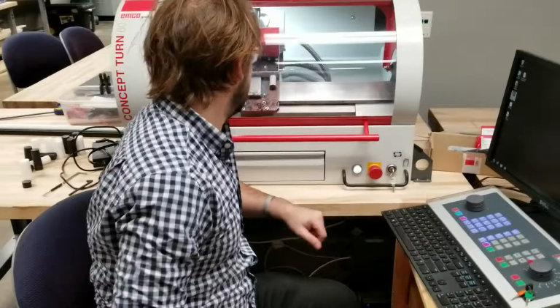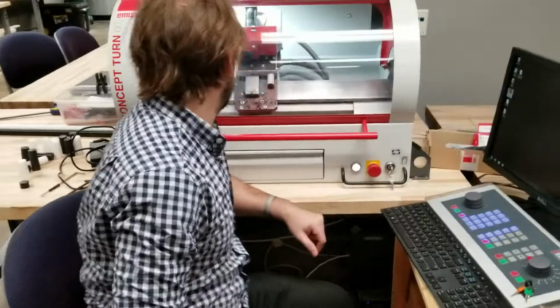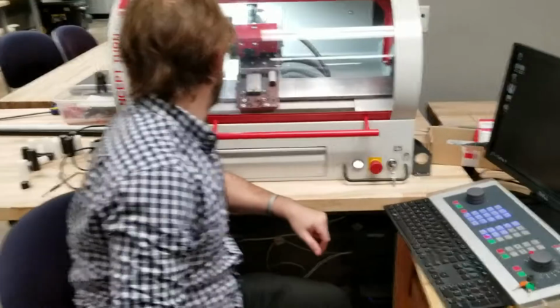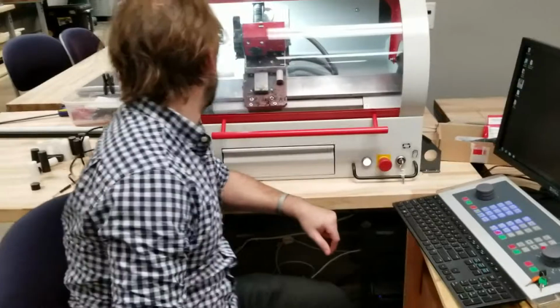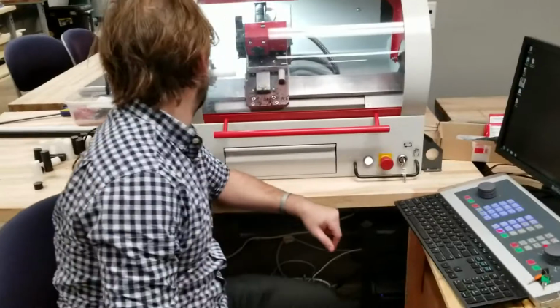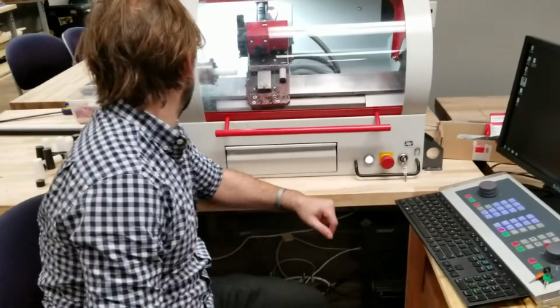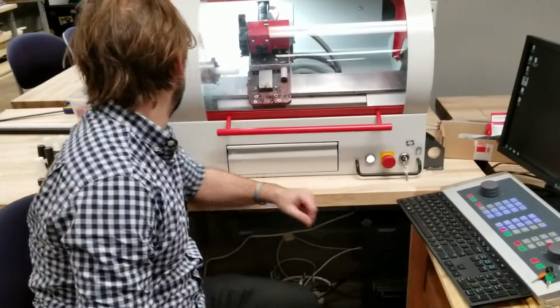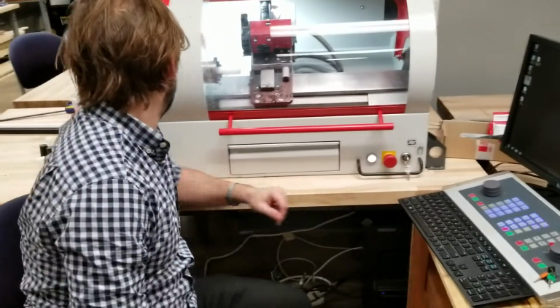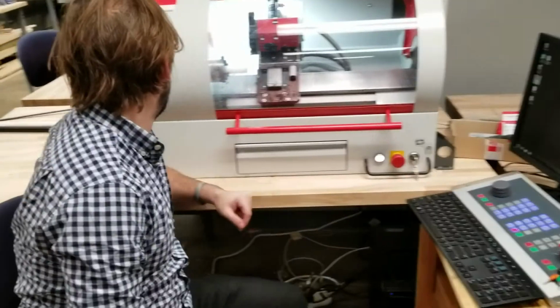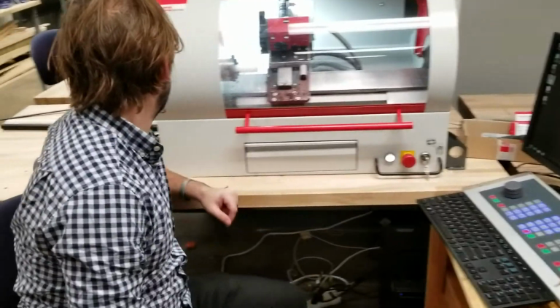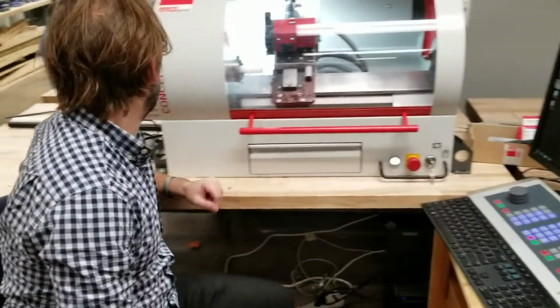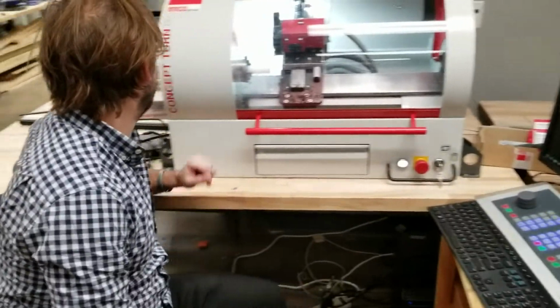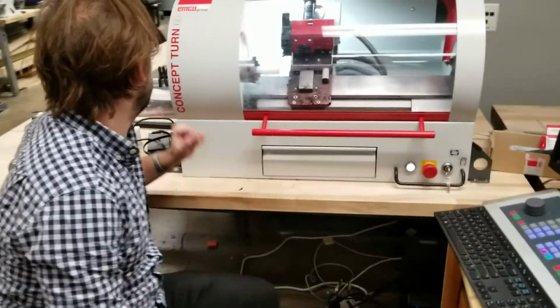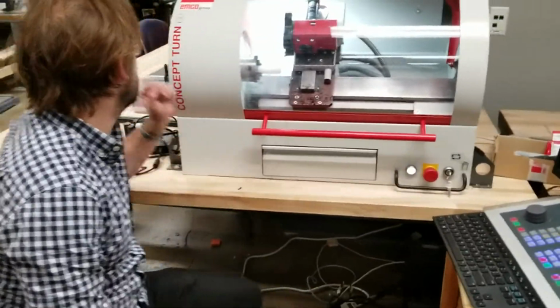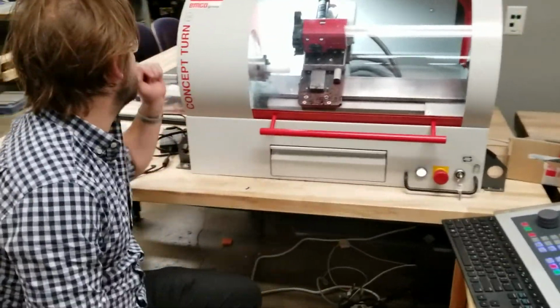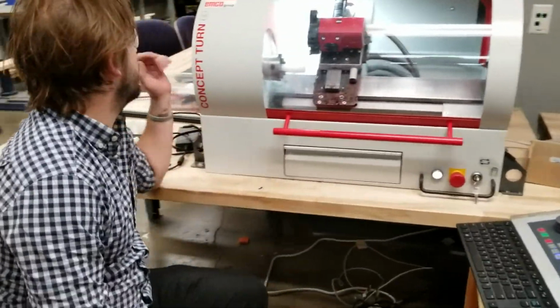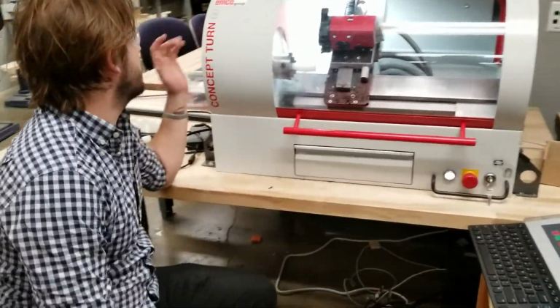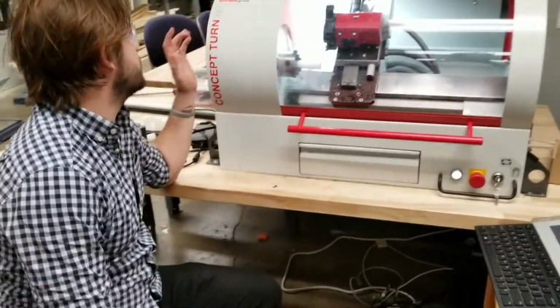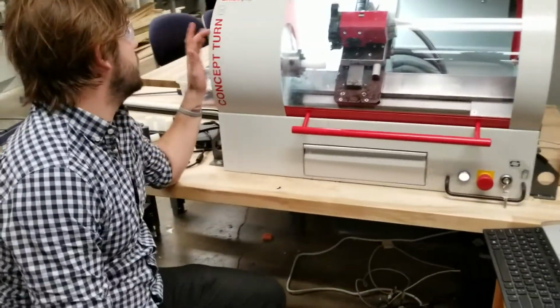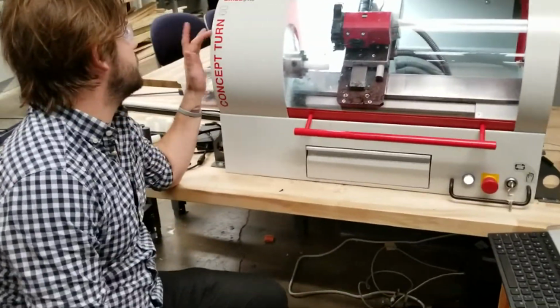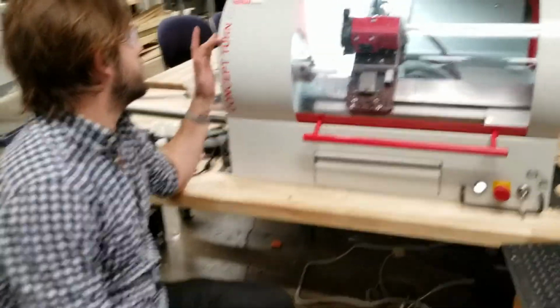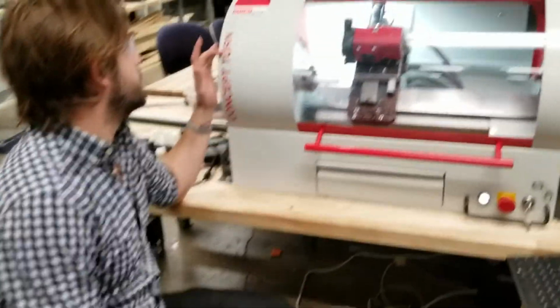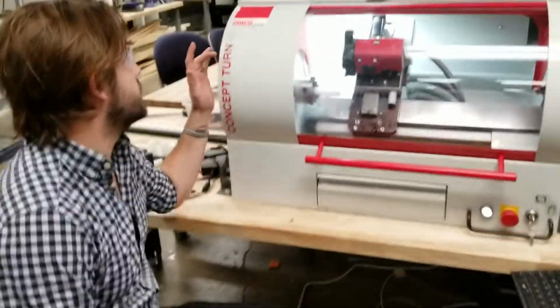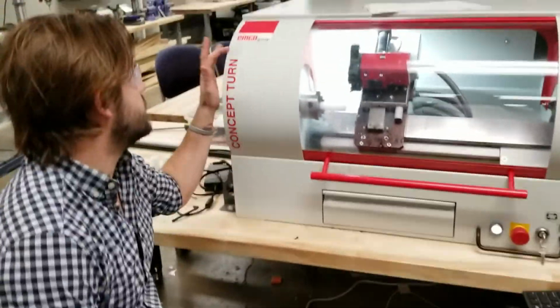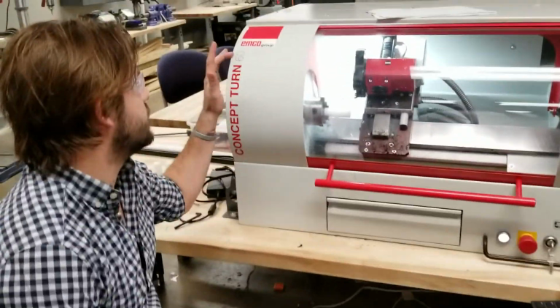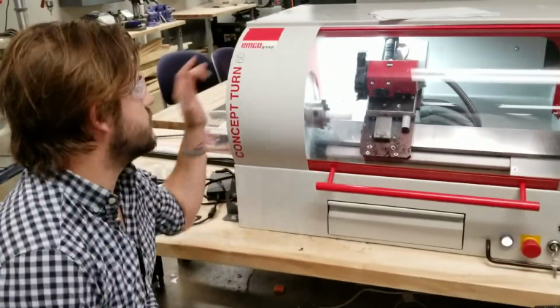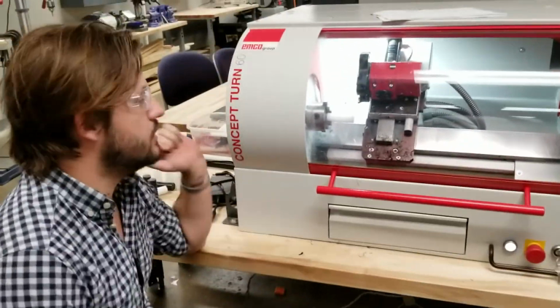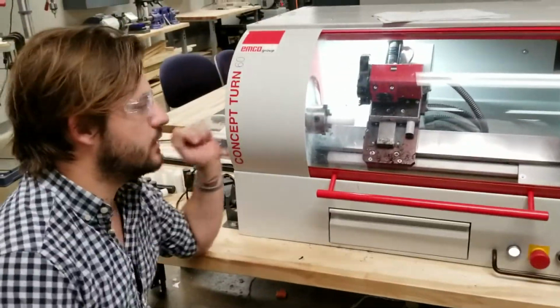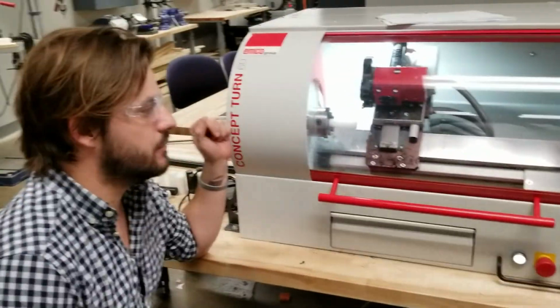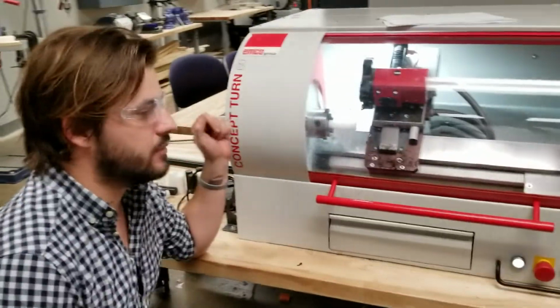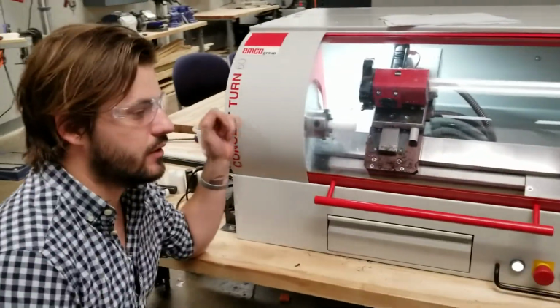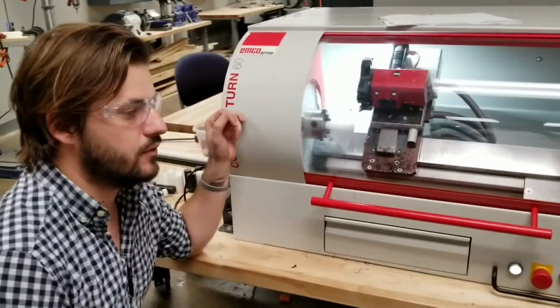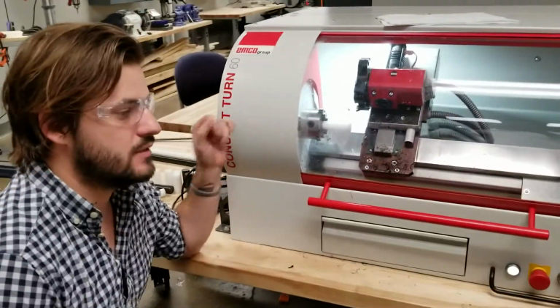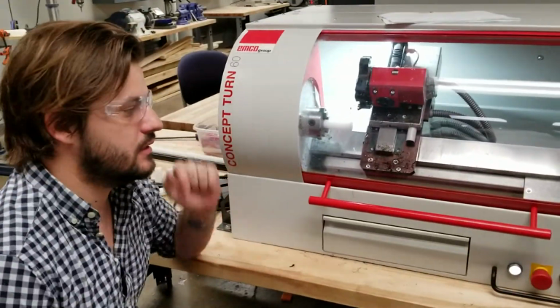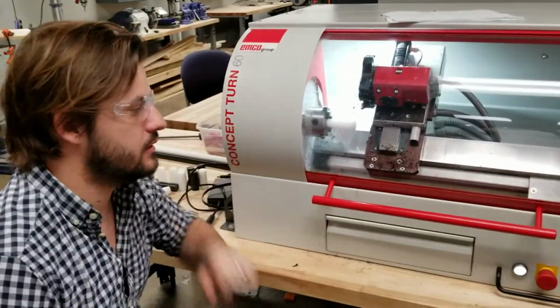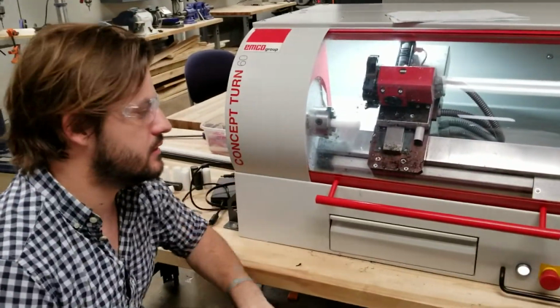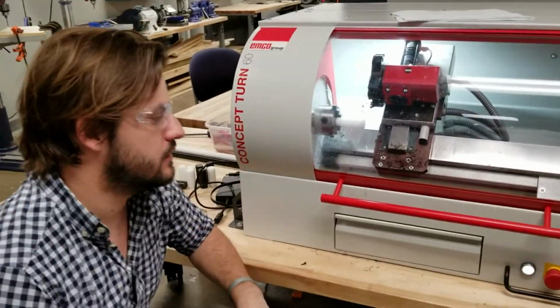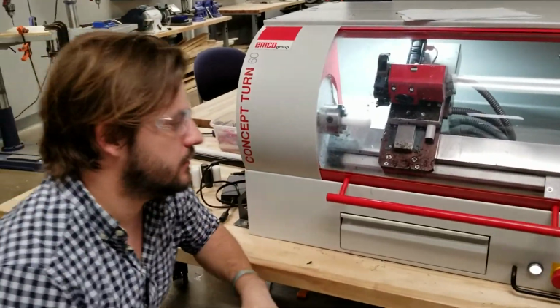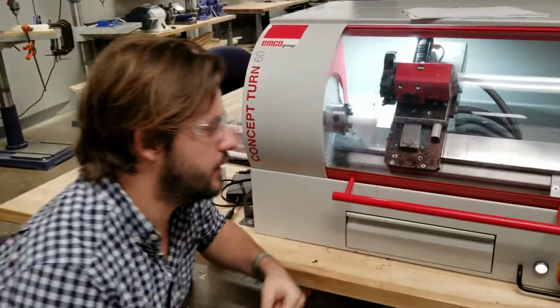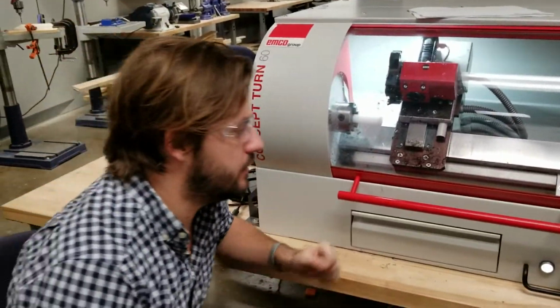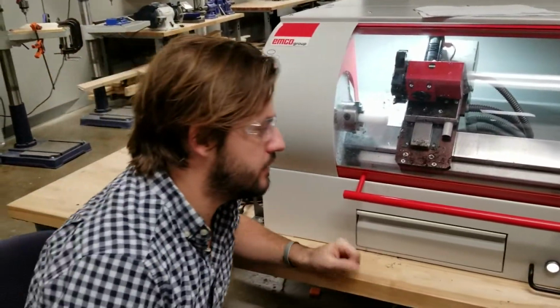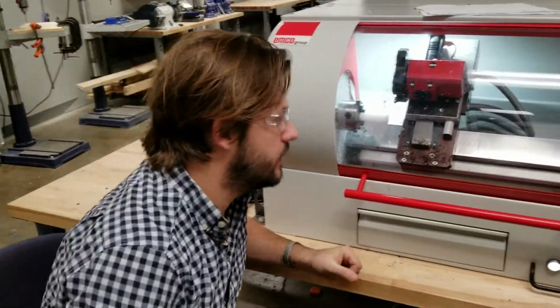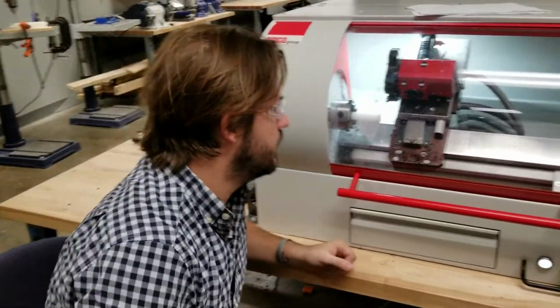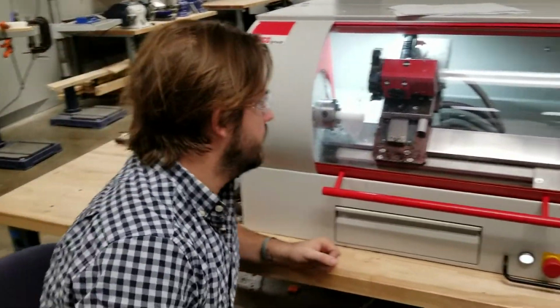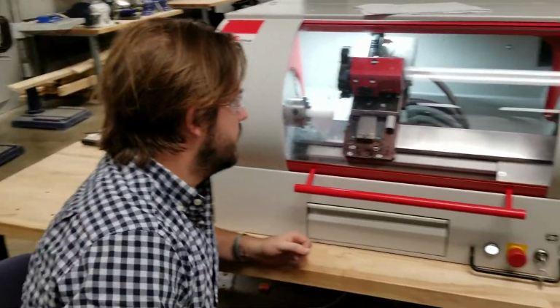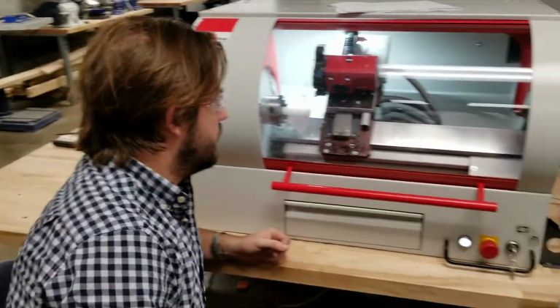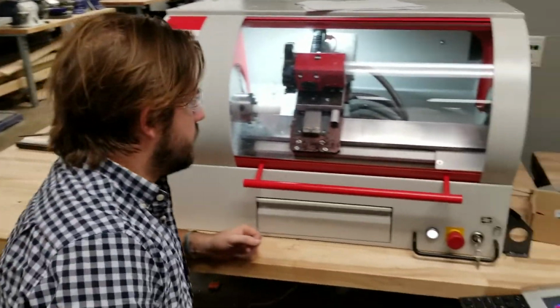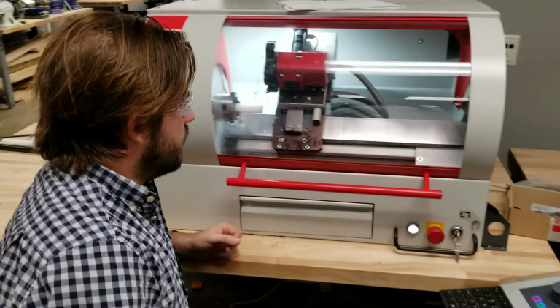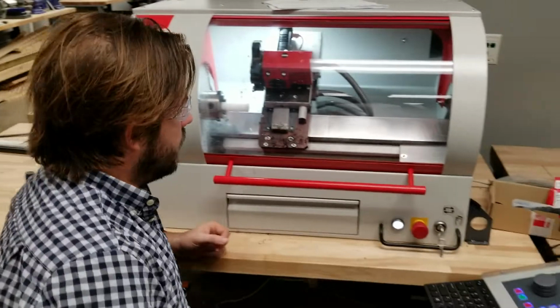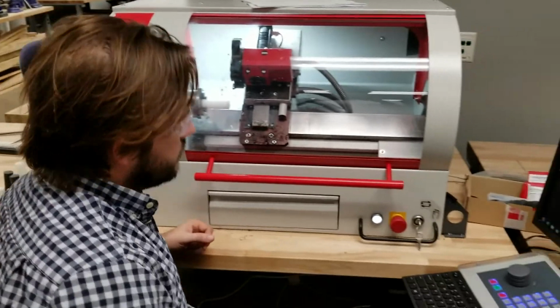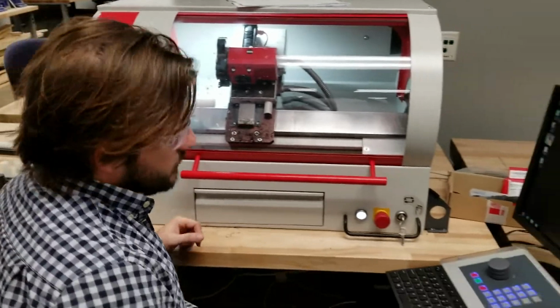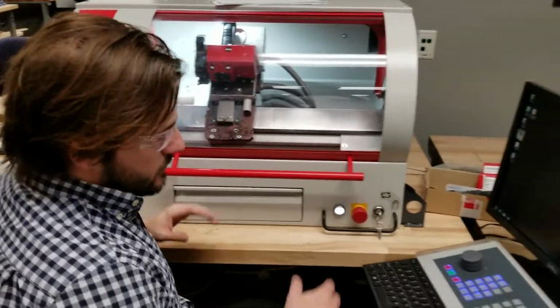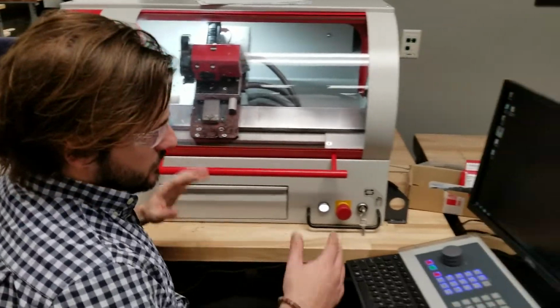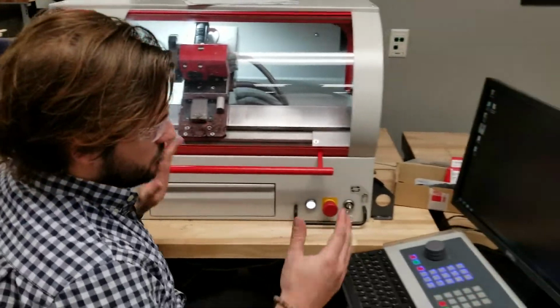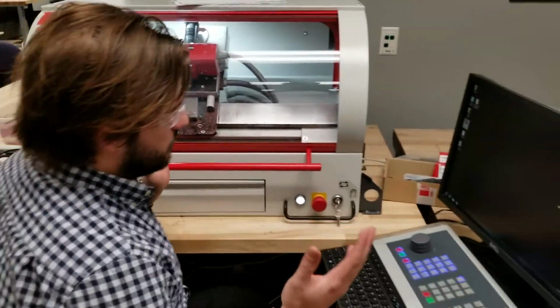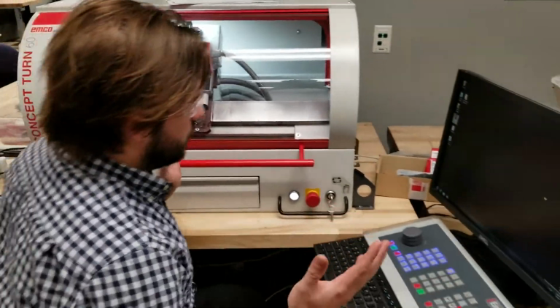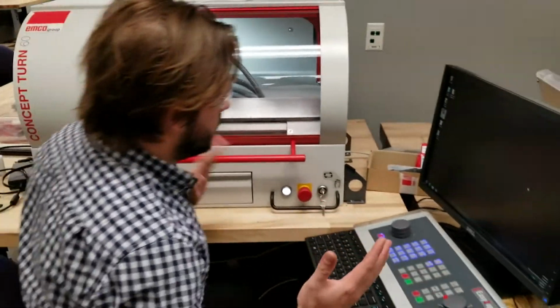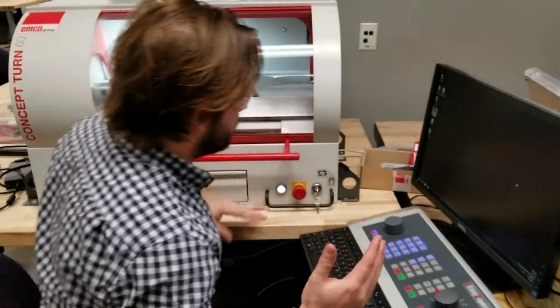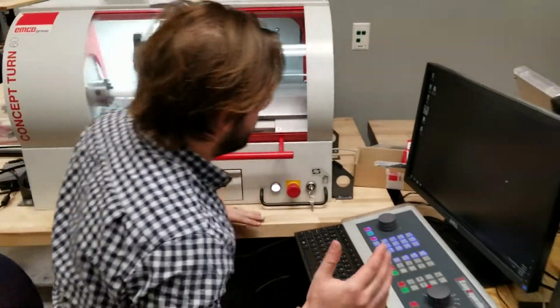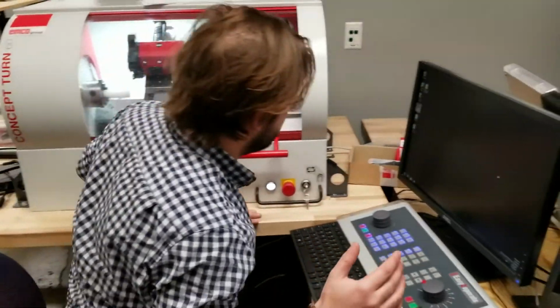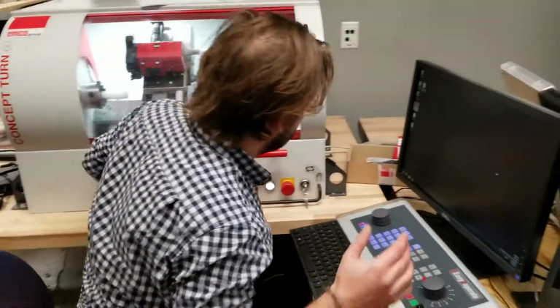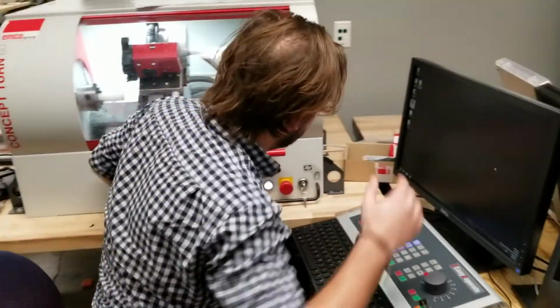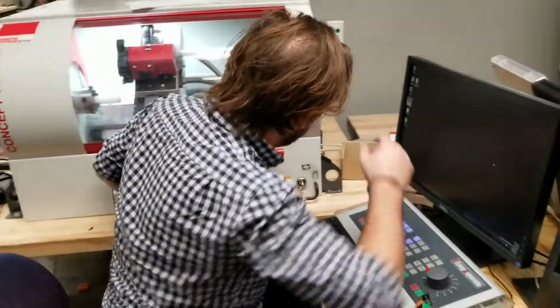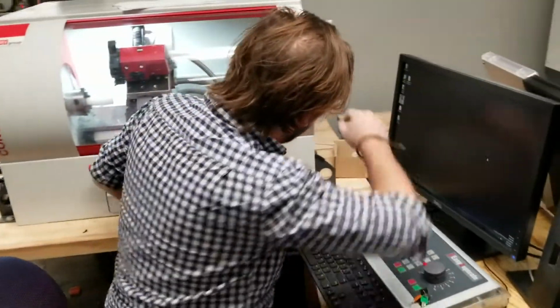I'm going to show you how to use the Concept Turn 60 EMCO CNC lathe. This is a pretty cool little setup.